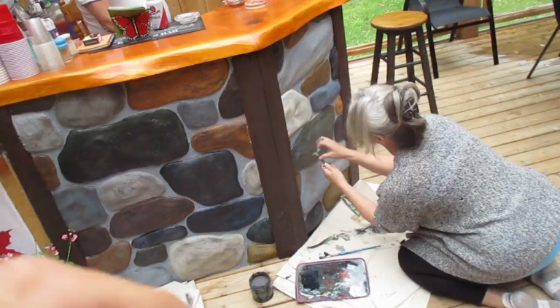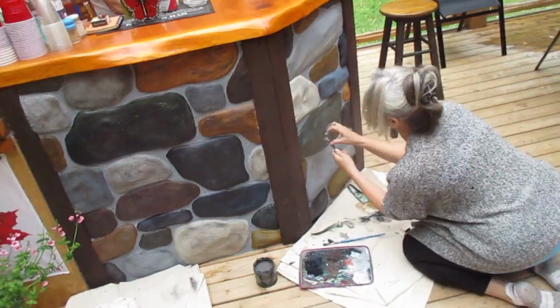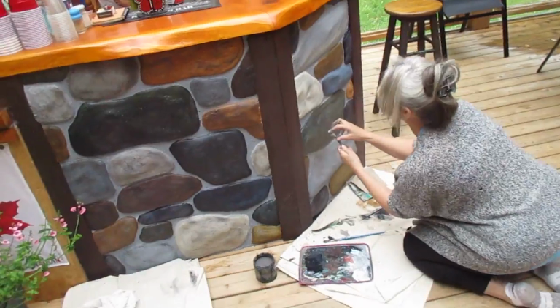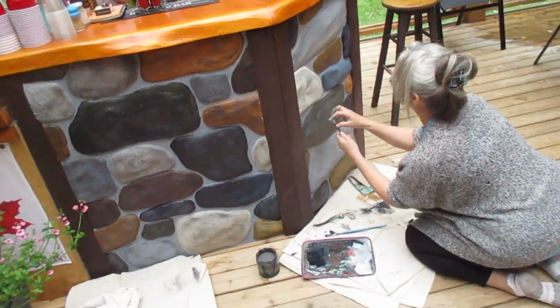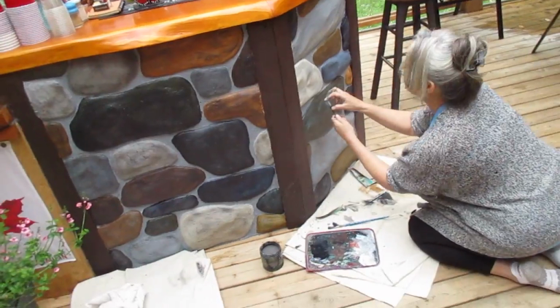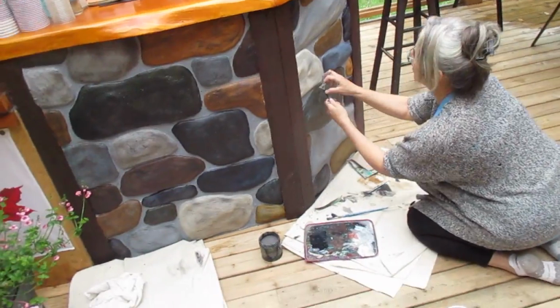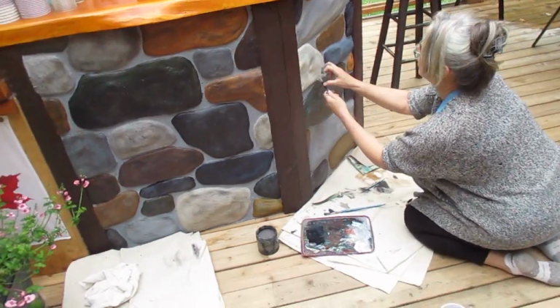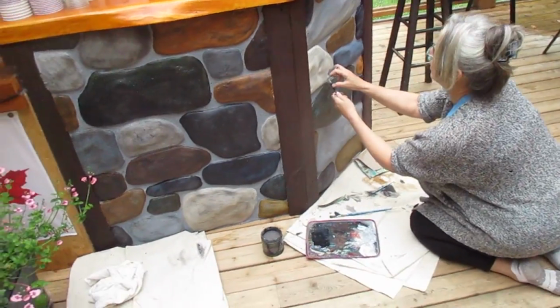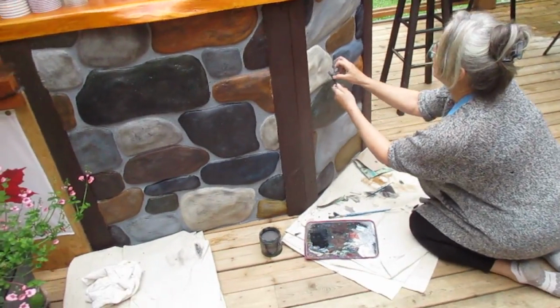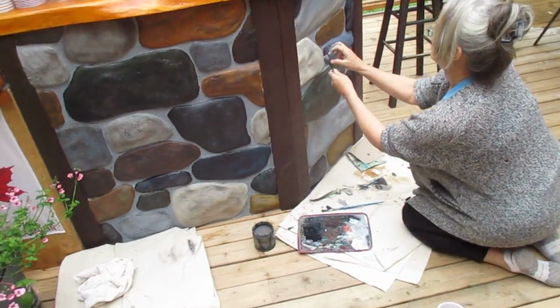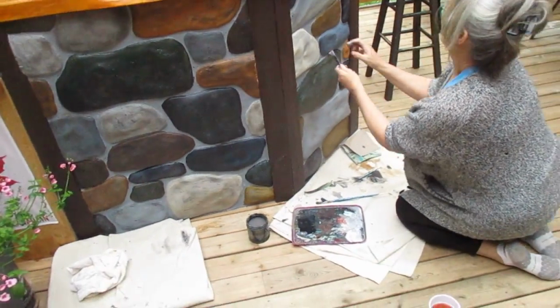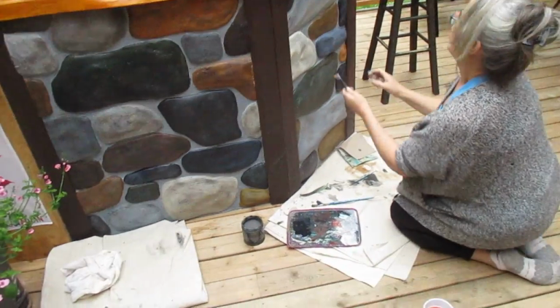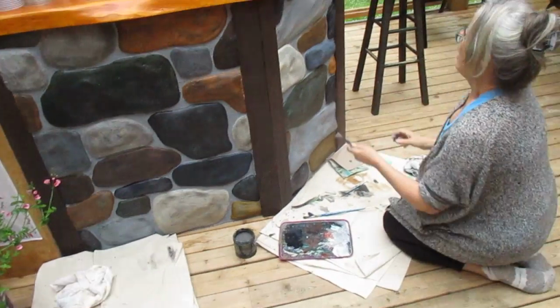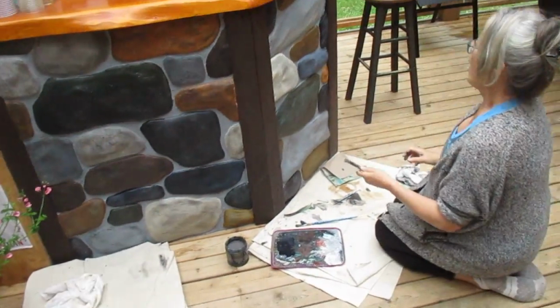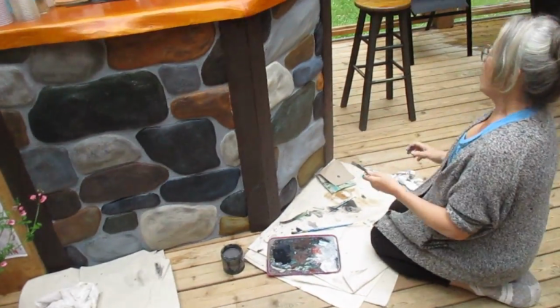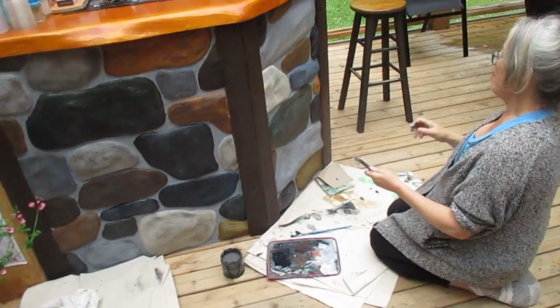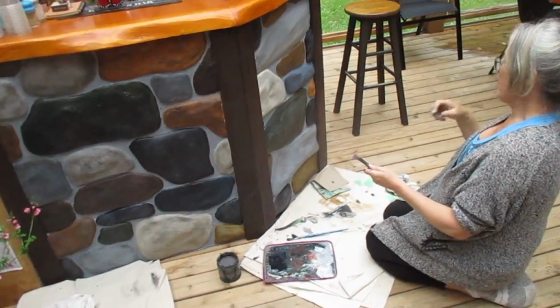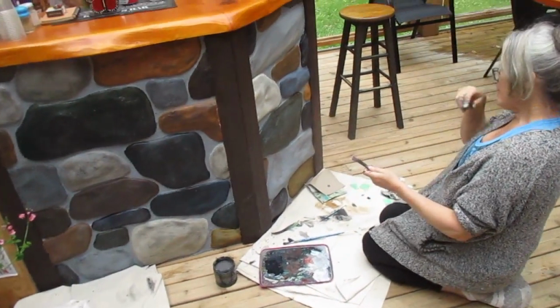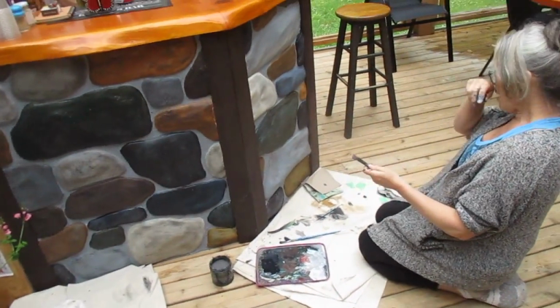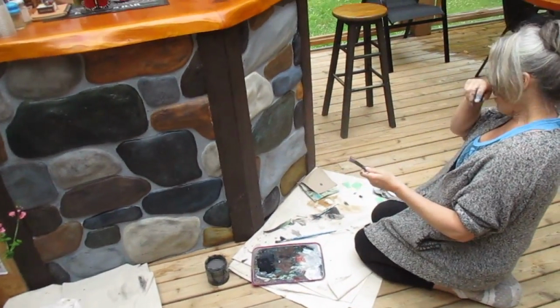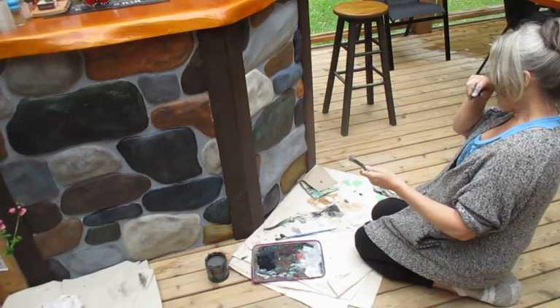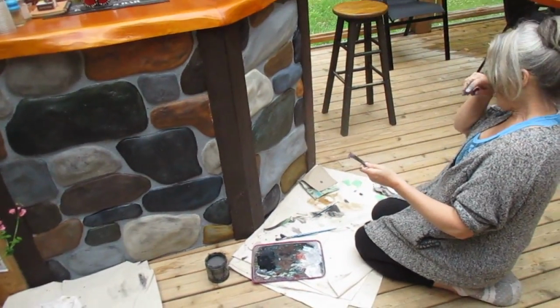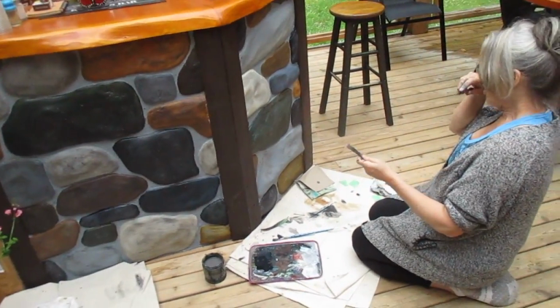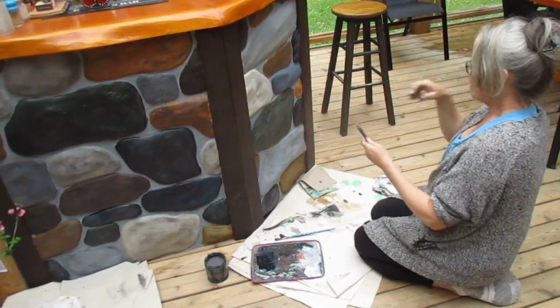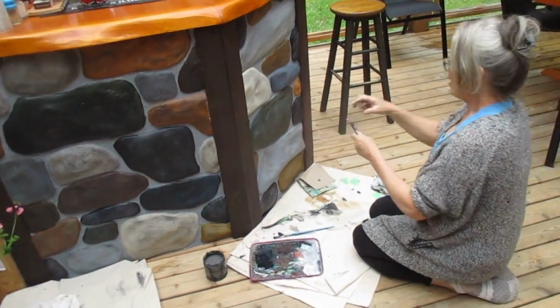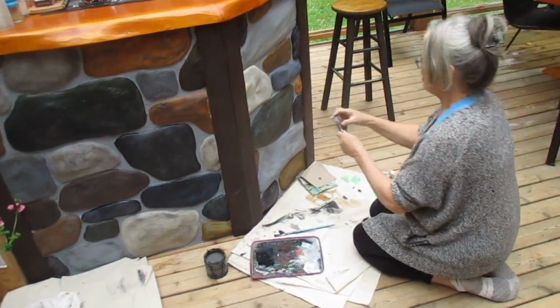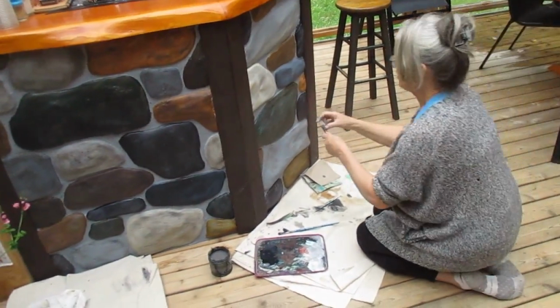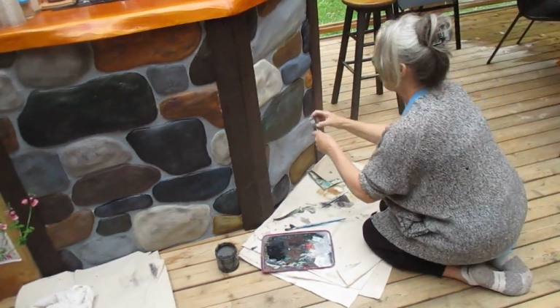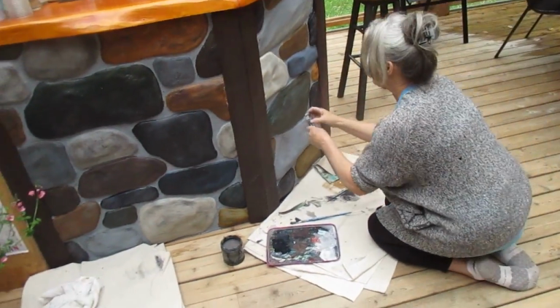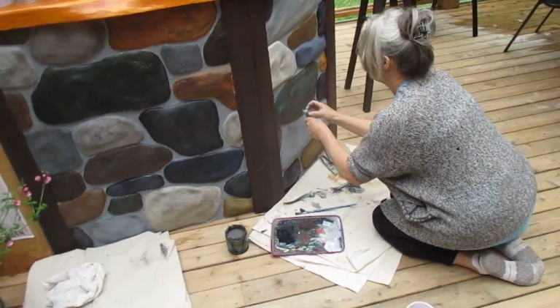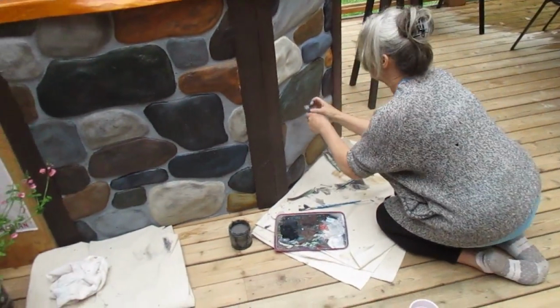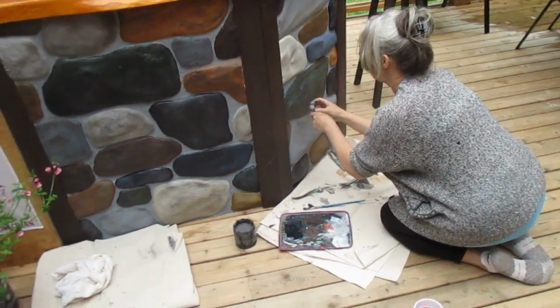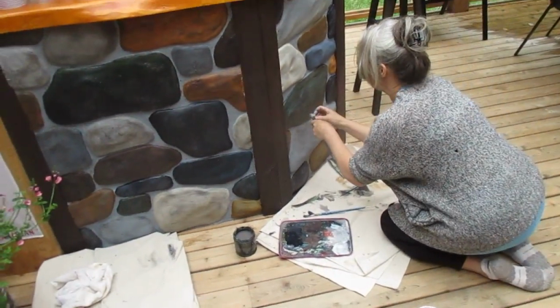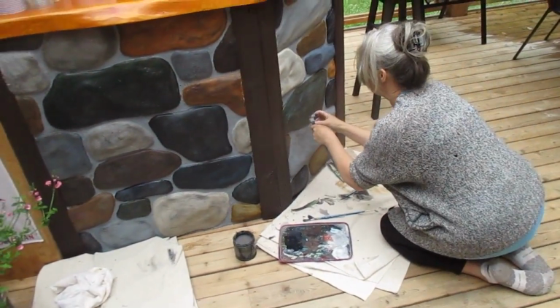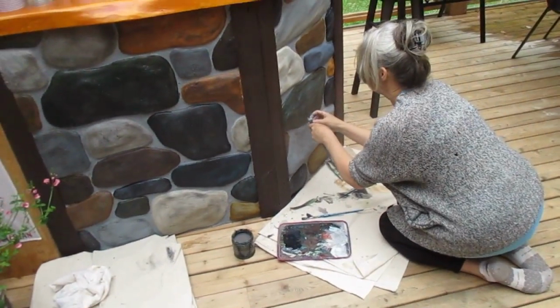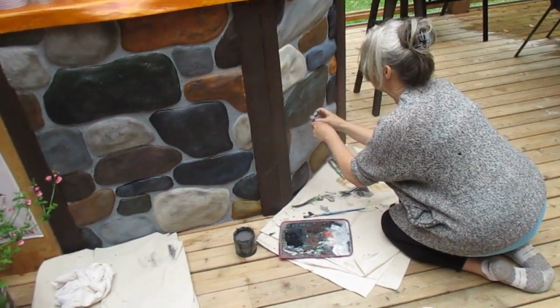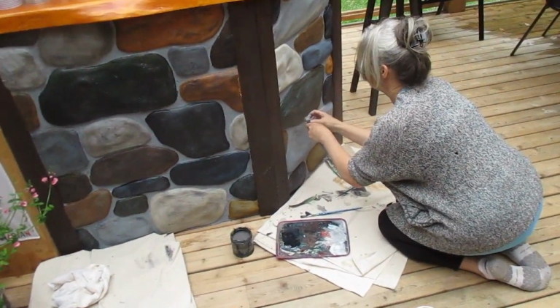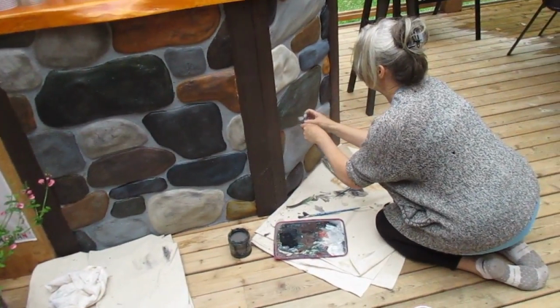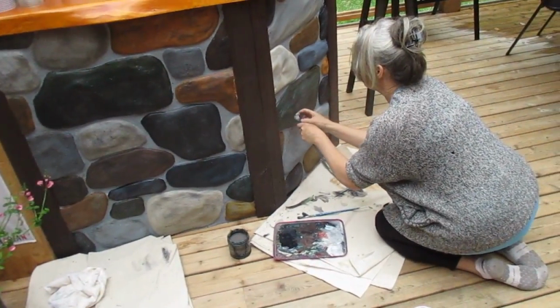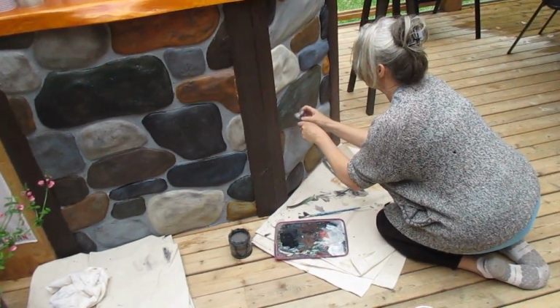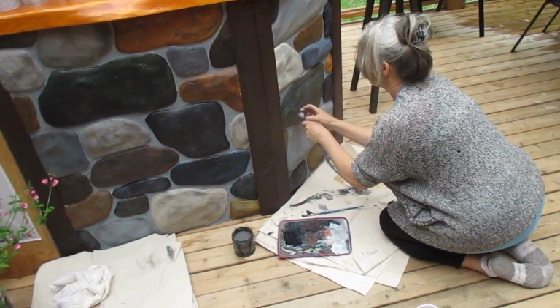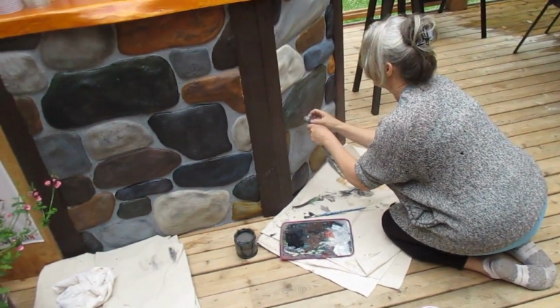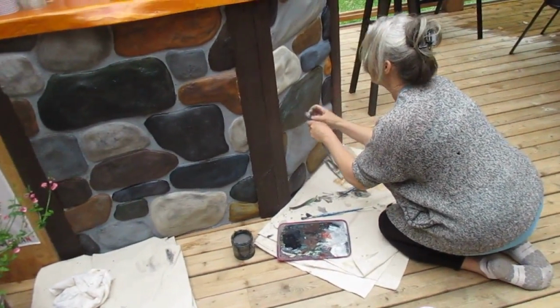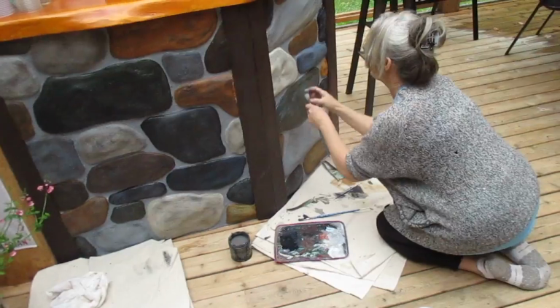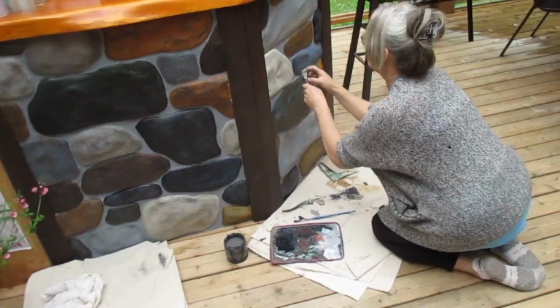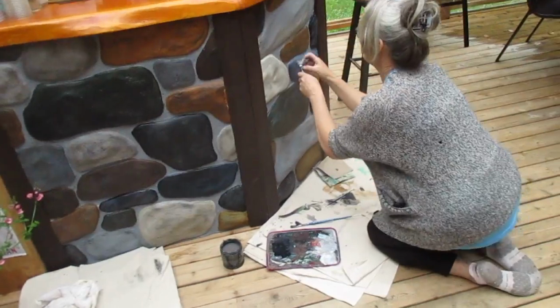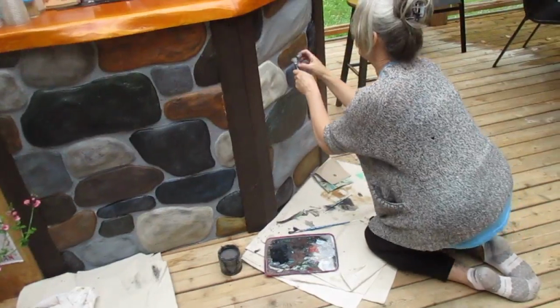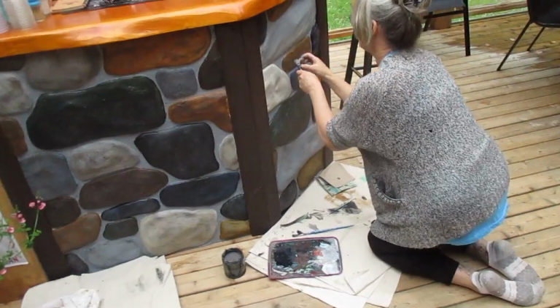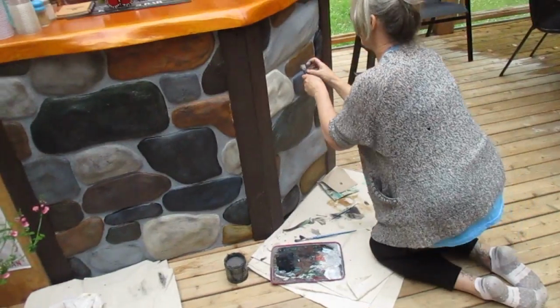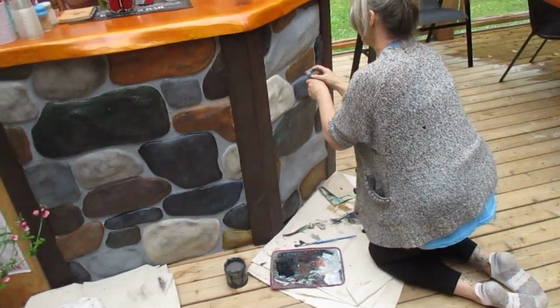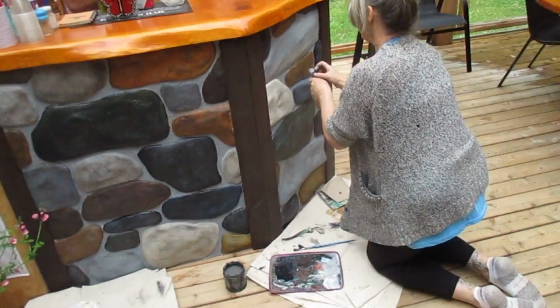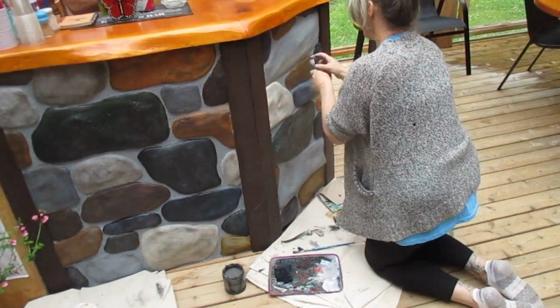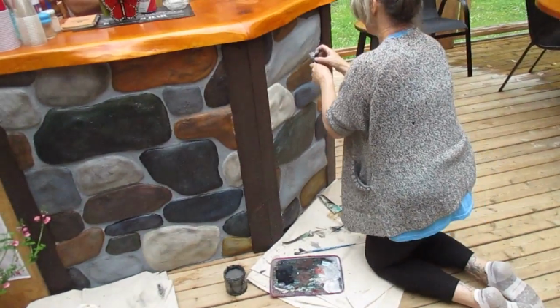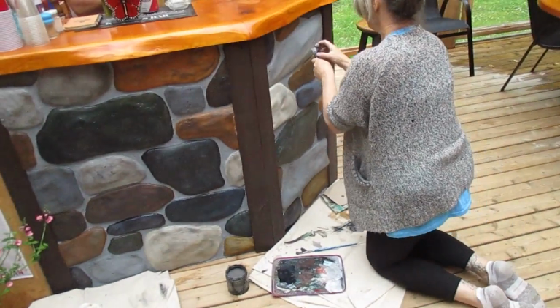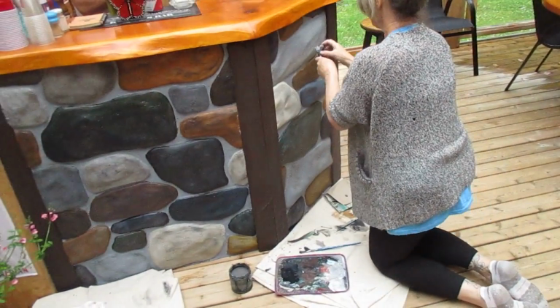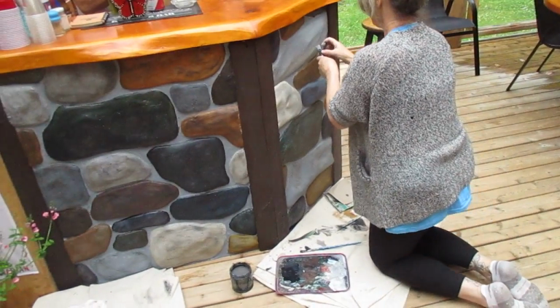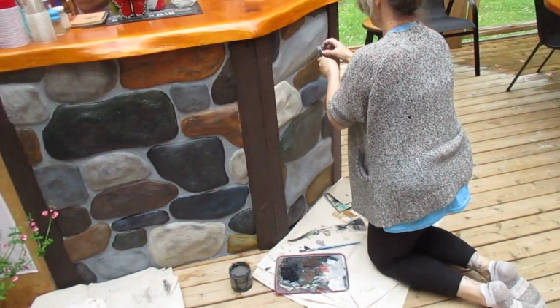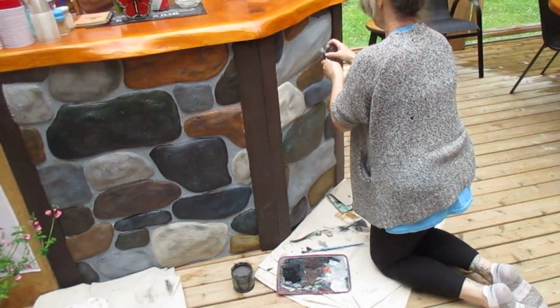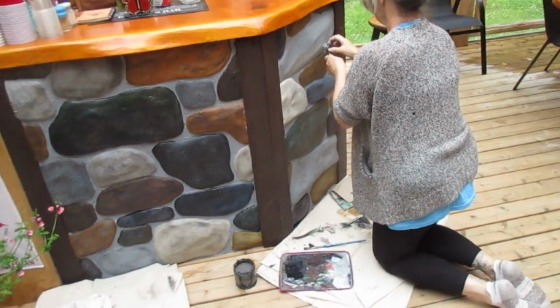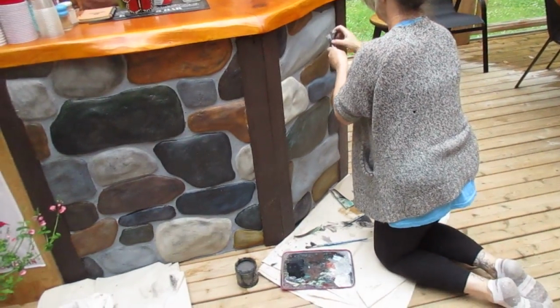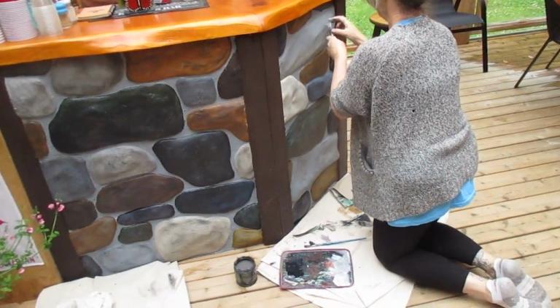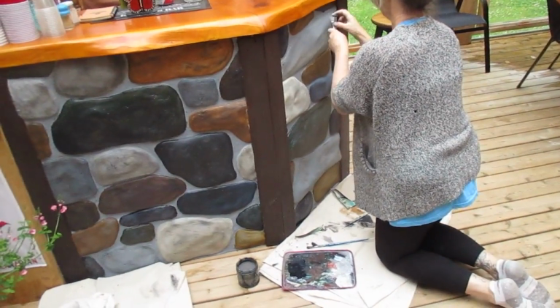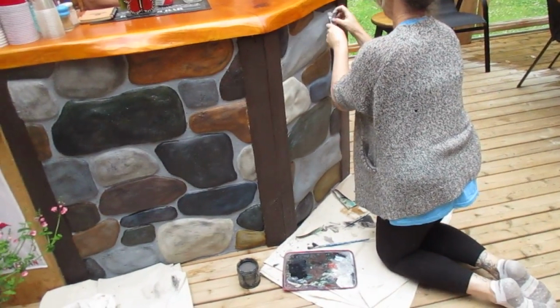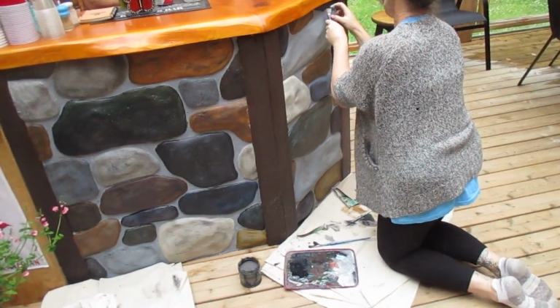What are you doing there, Wendy? Right now I'm just sort of like speckling. It looks good. They look like real rocks now. Oh, it's just different colors on it. Wow, it's amazing.